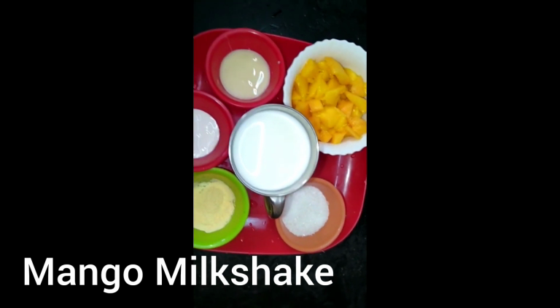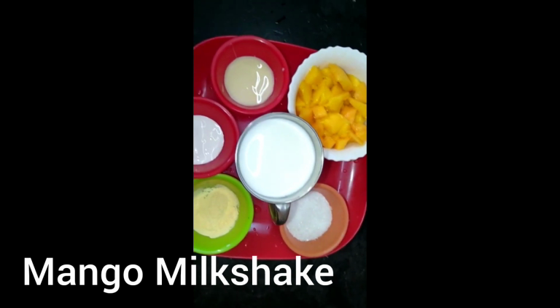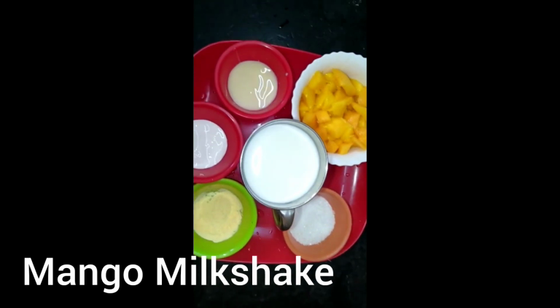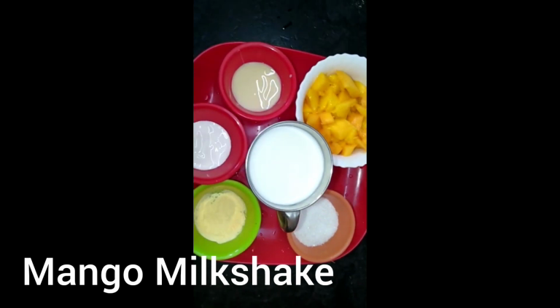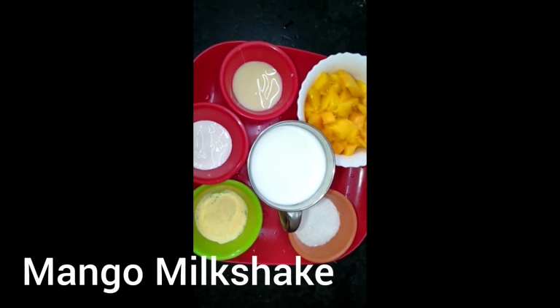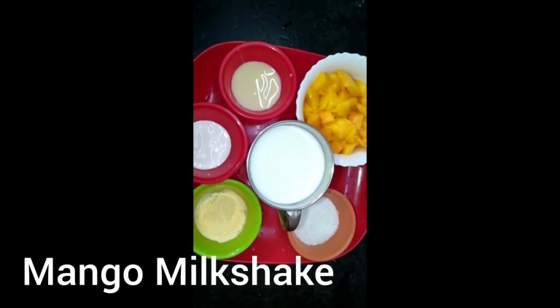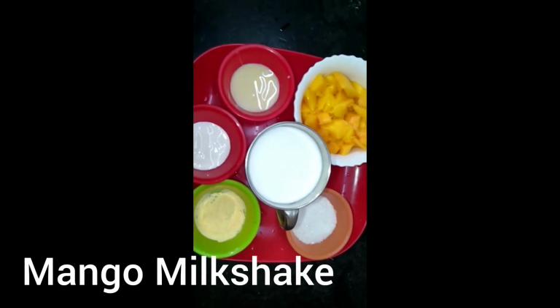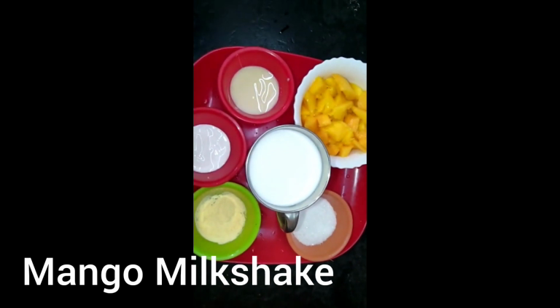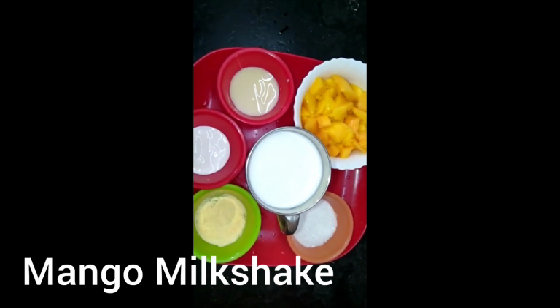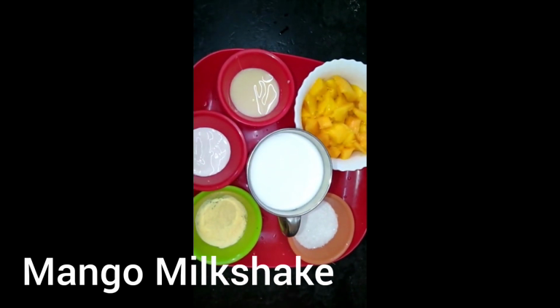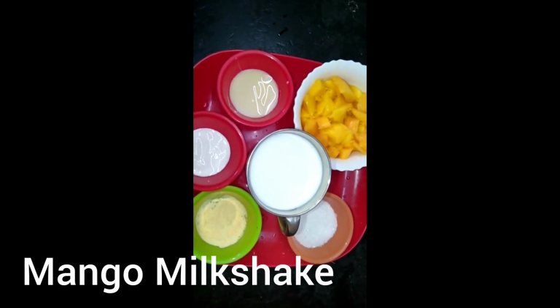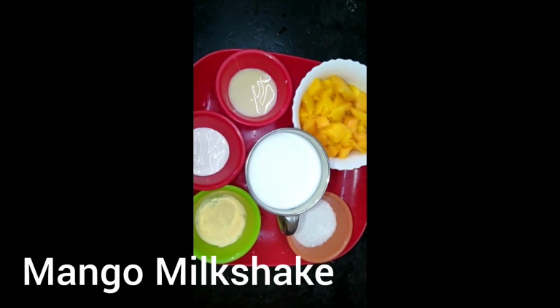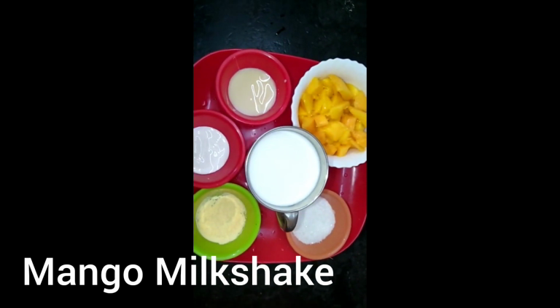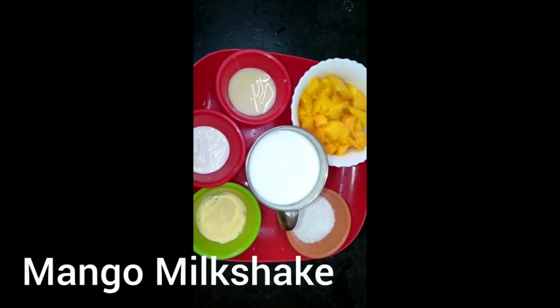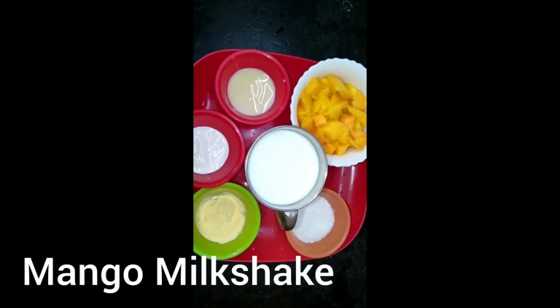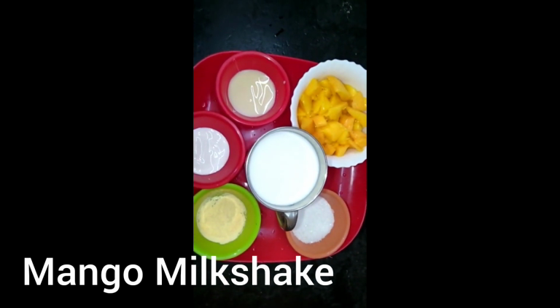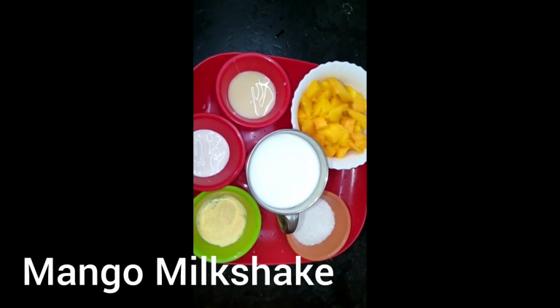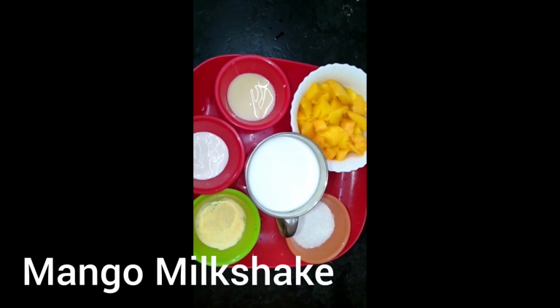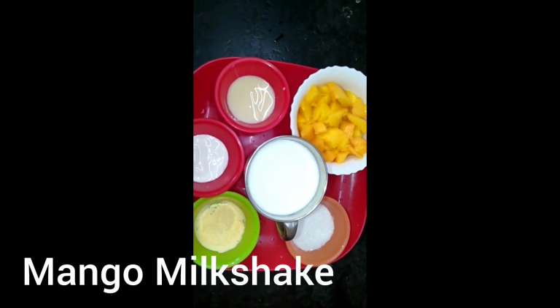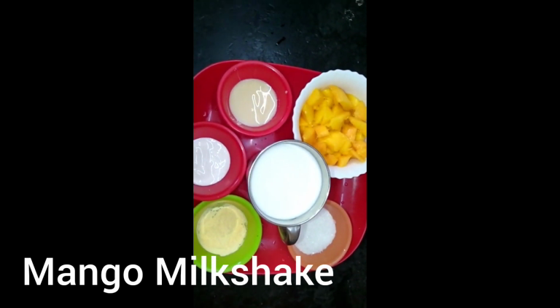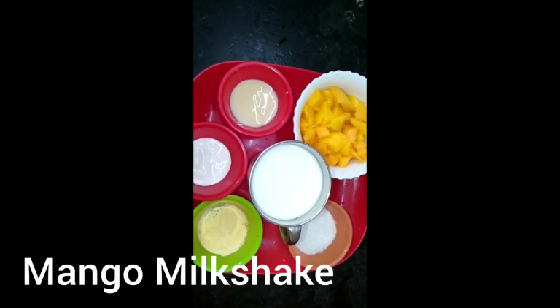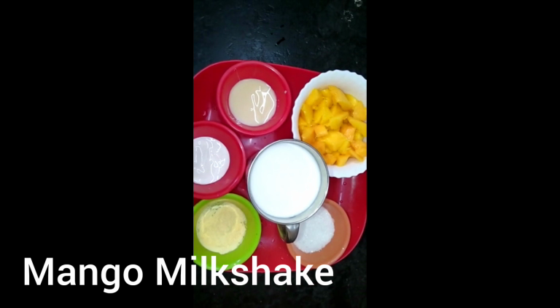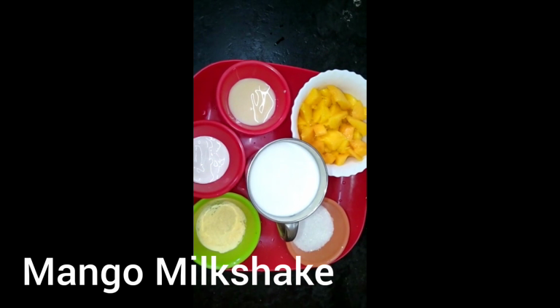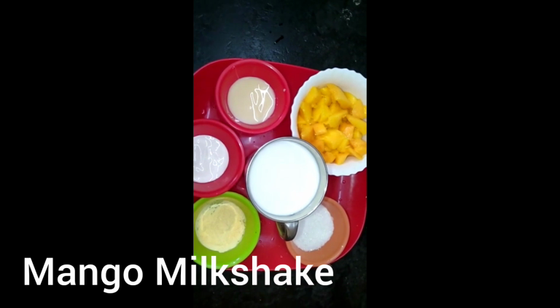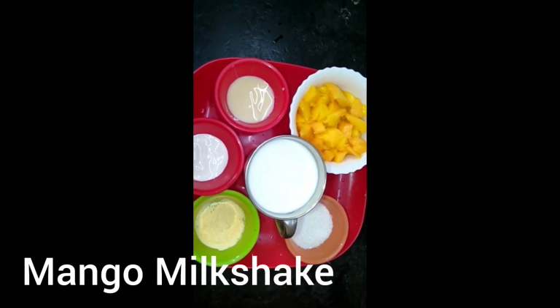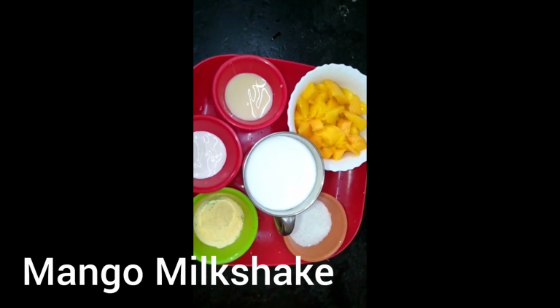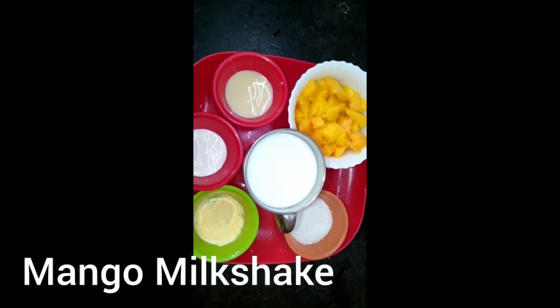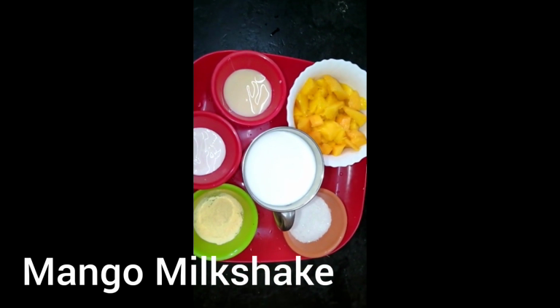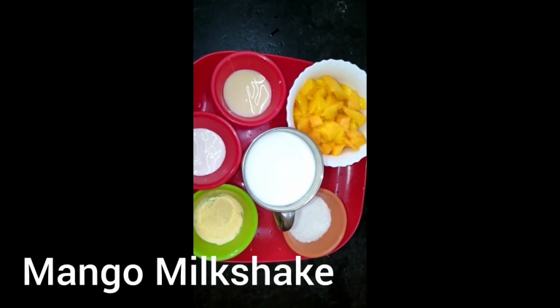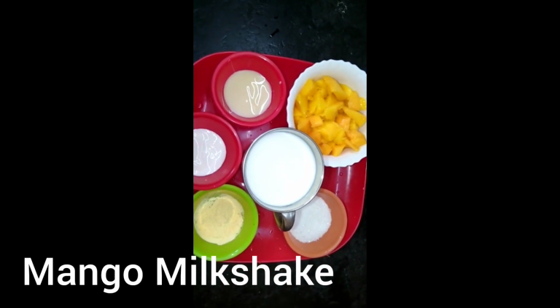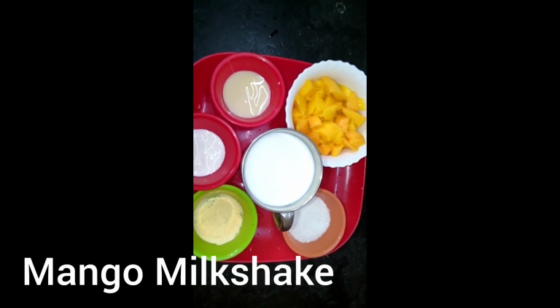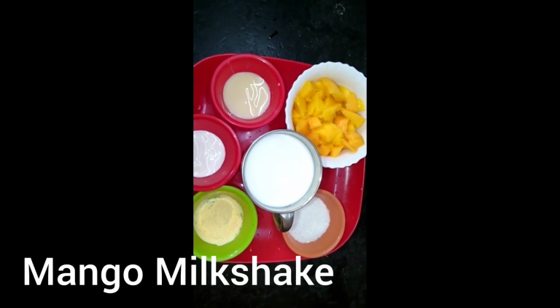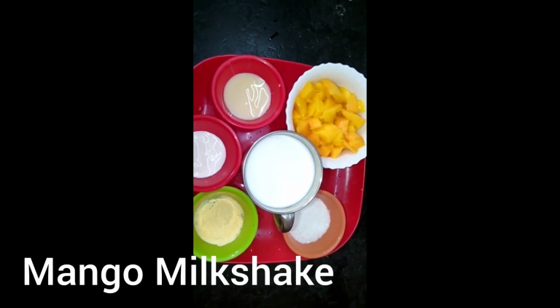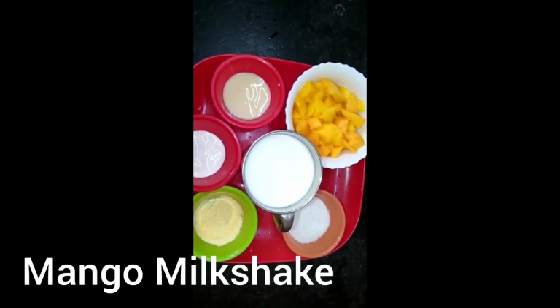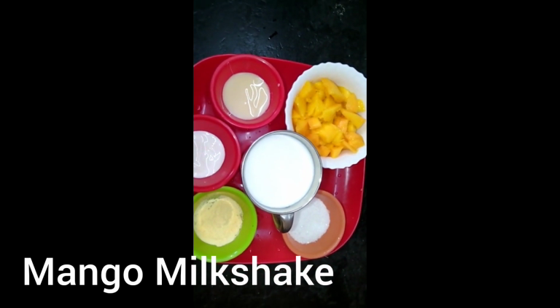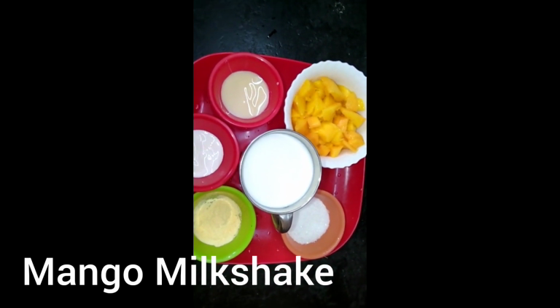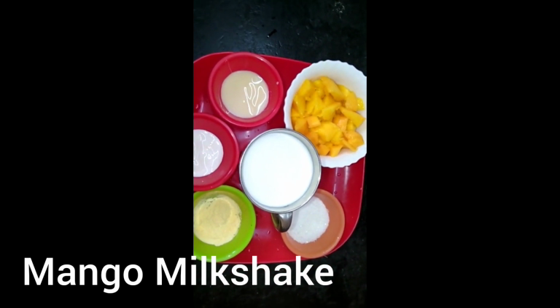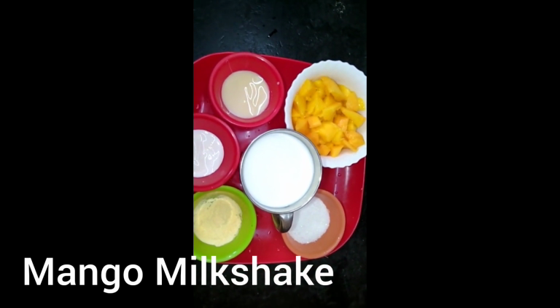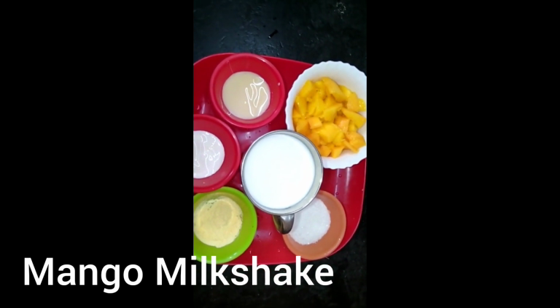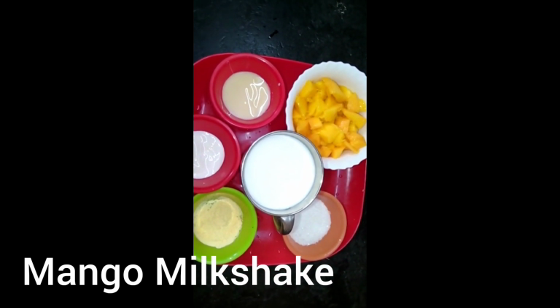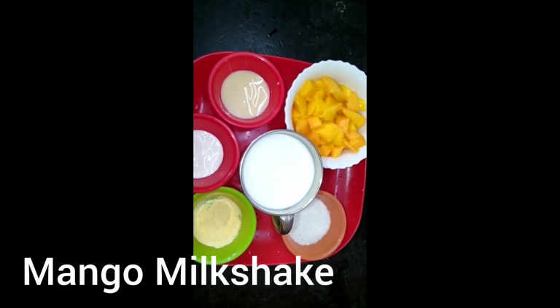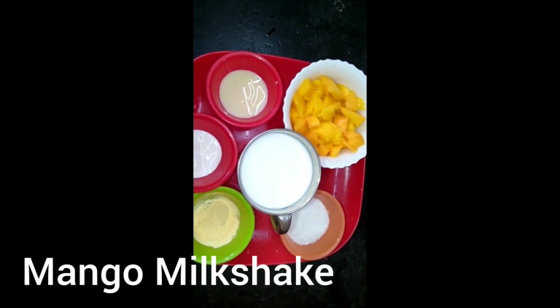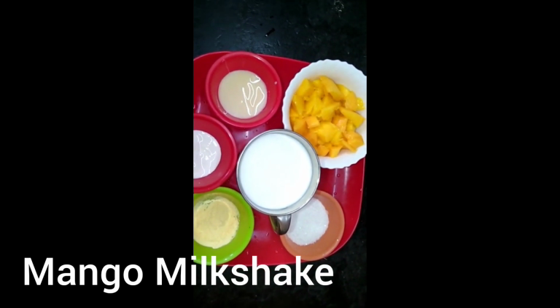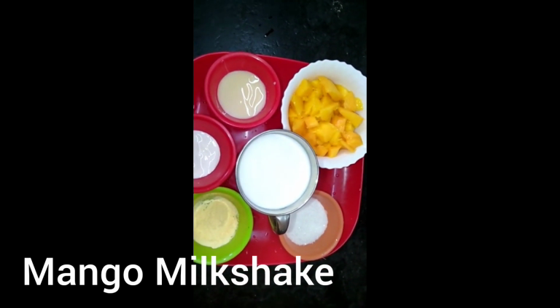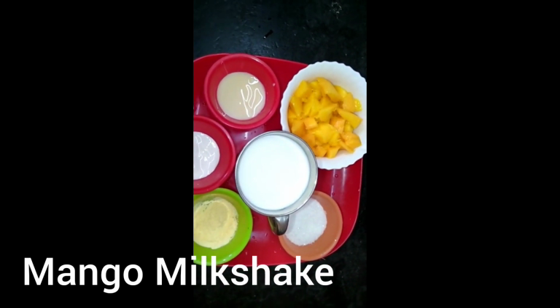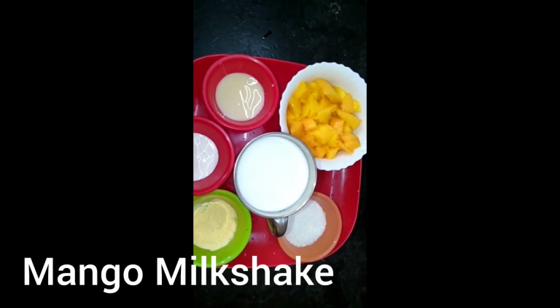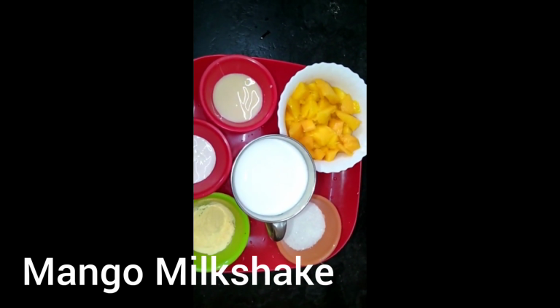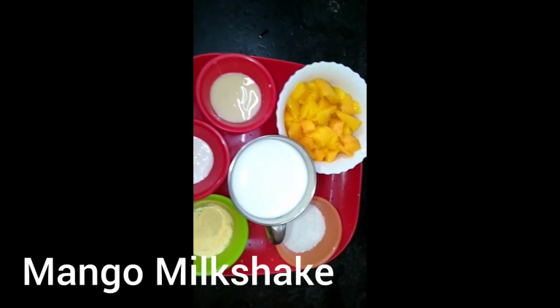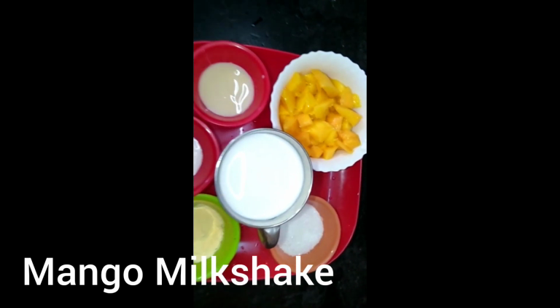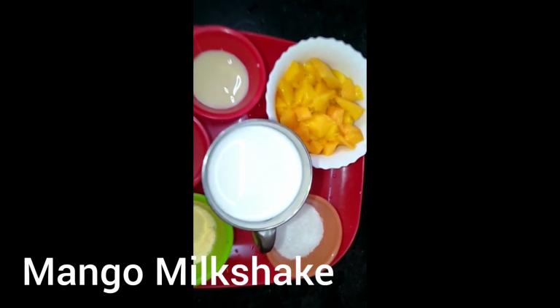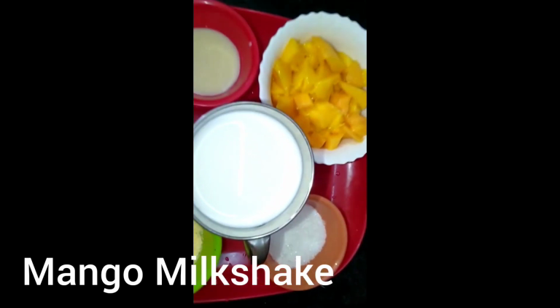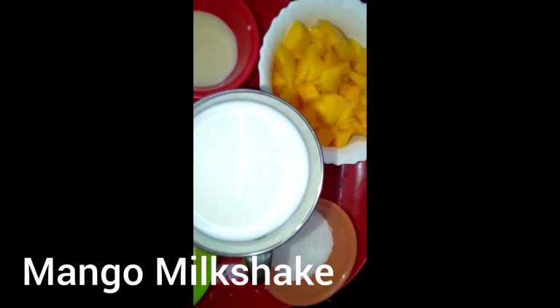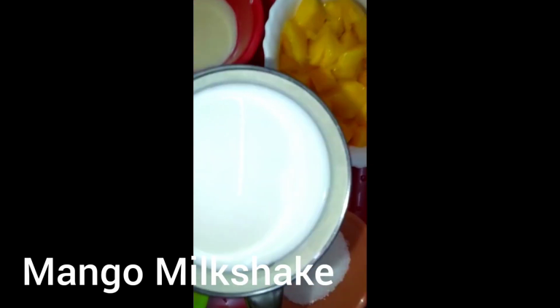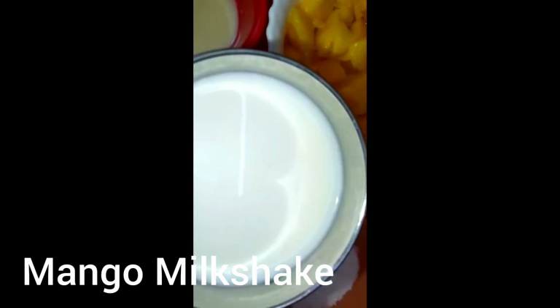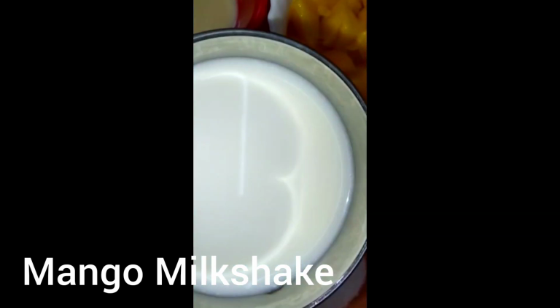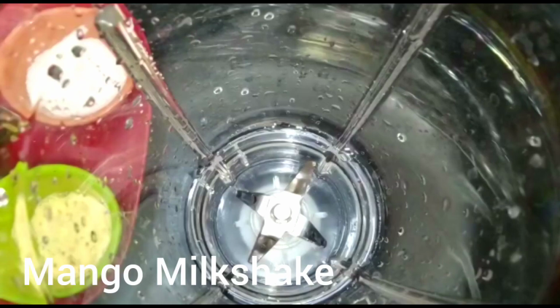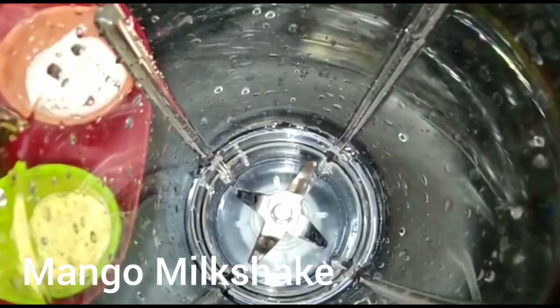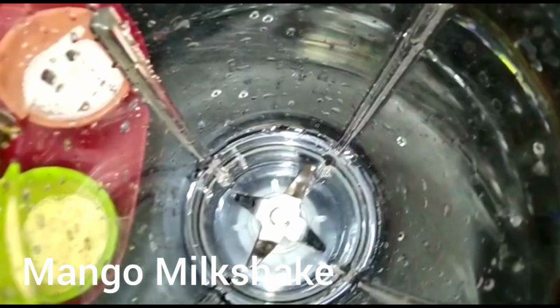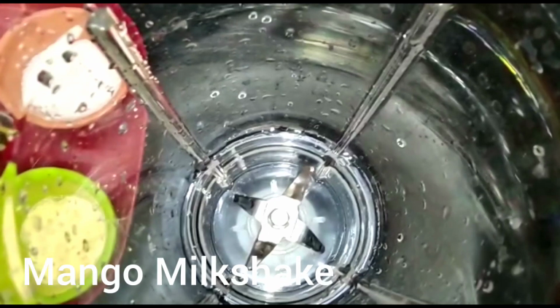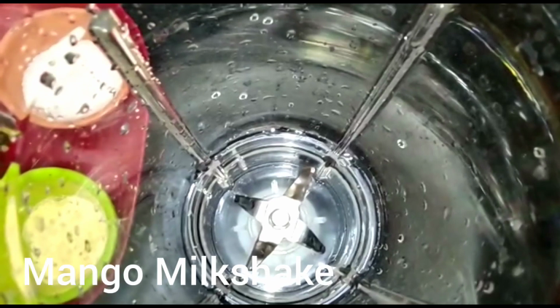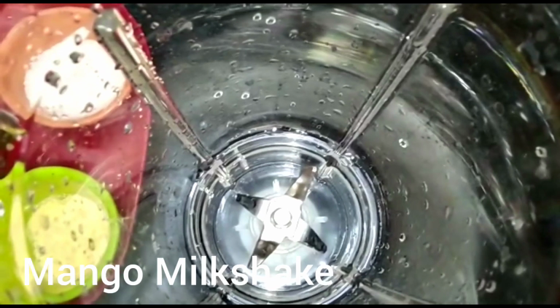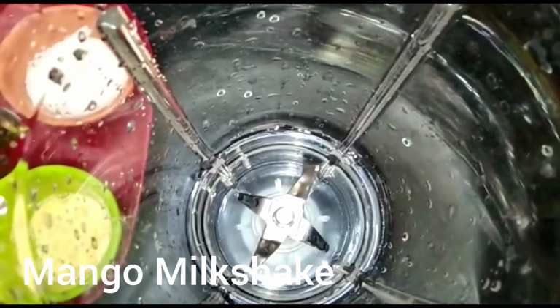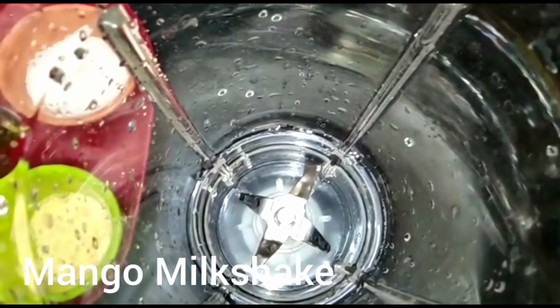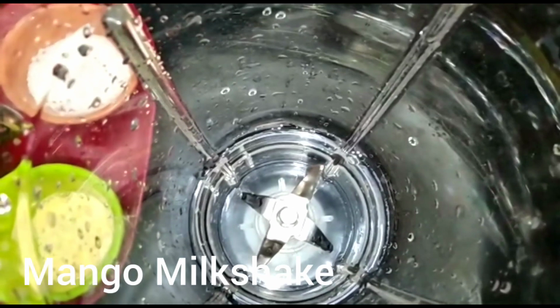Friends, let's see if you have a mango milkshake. Let's see if you can add all the ingredients.